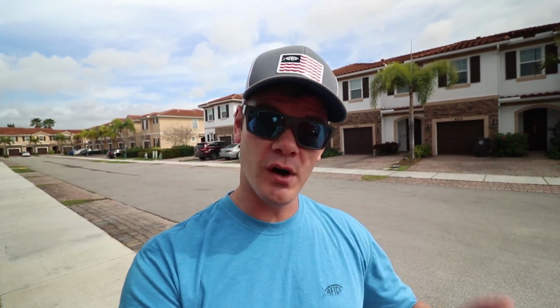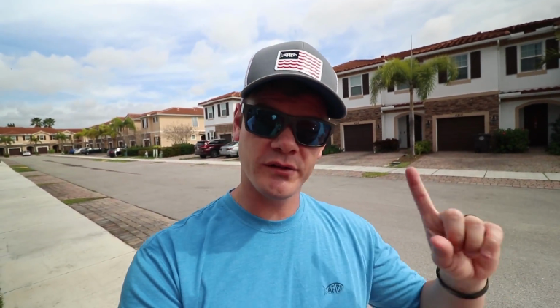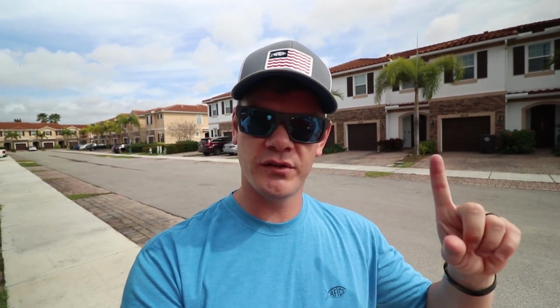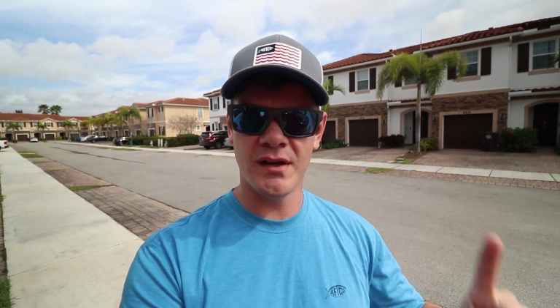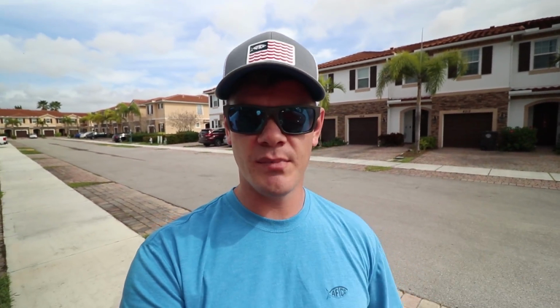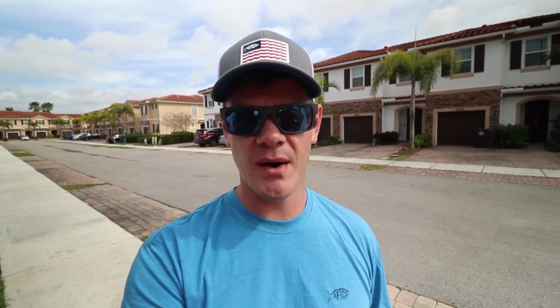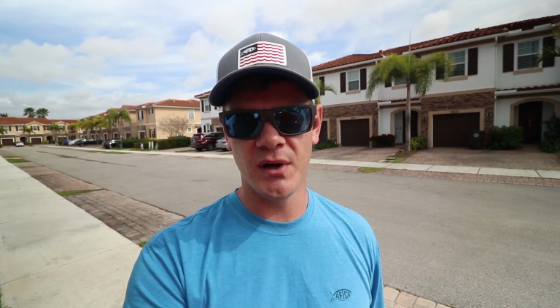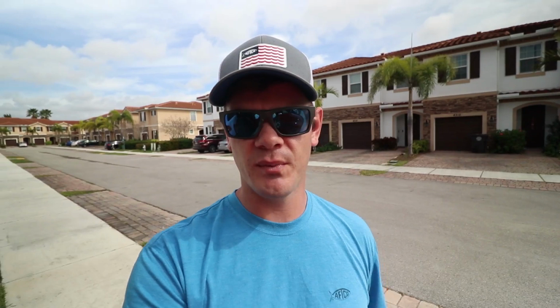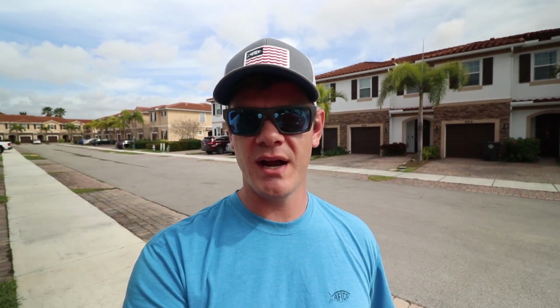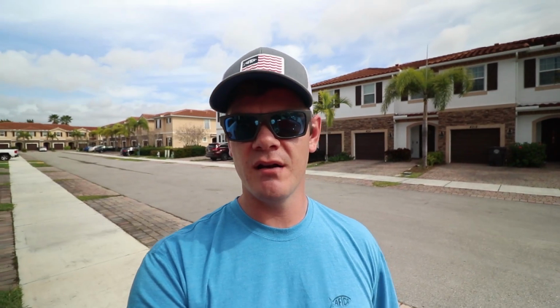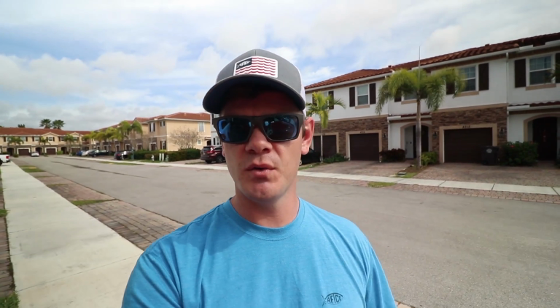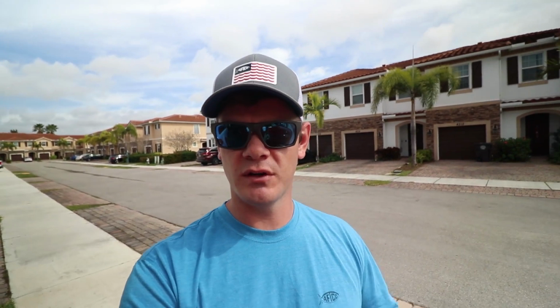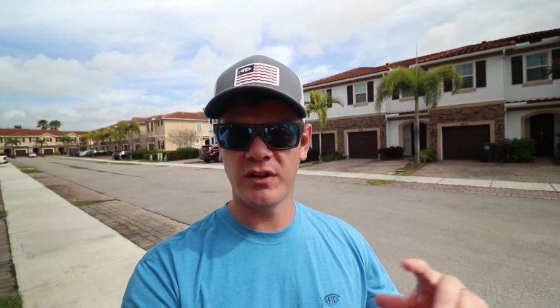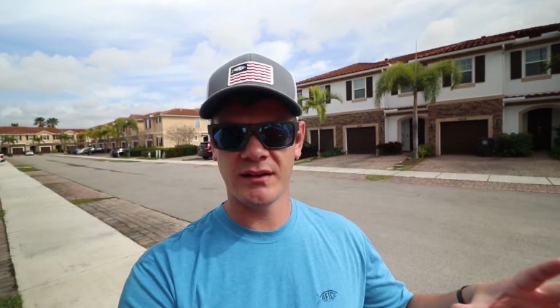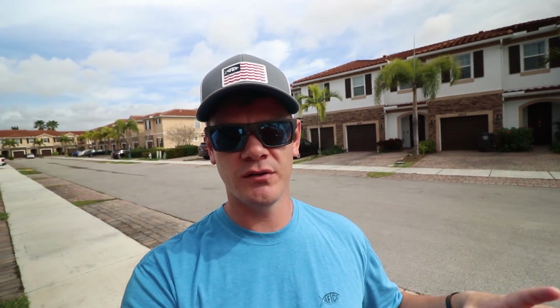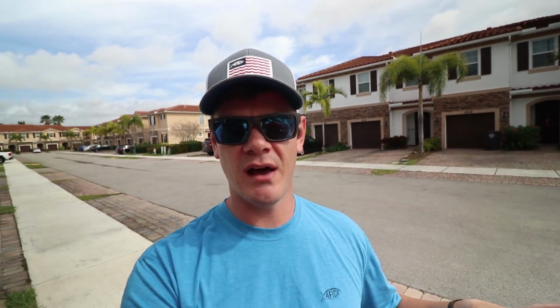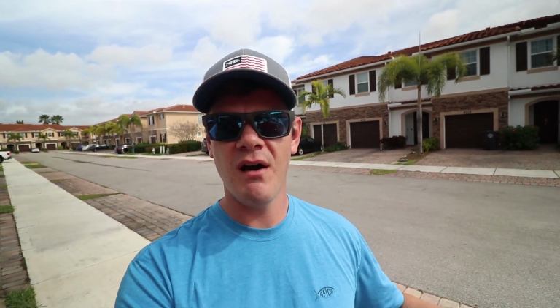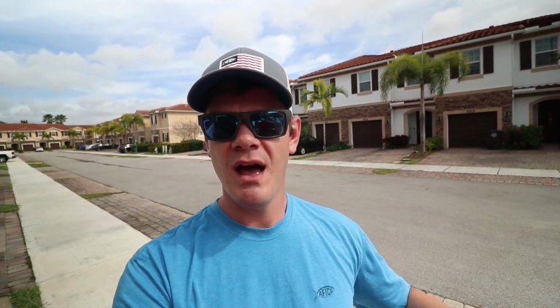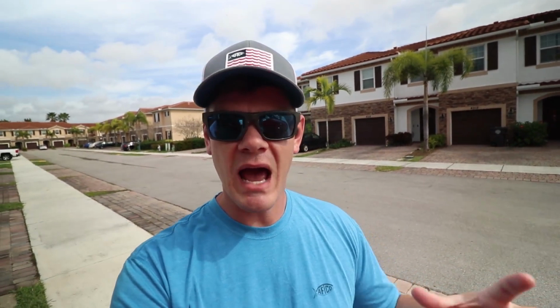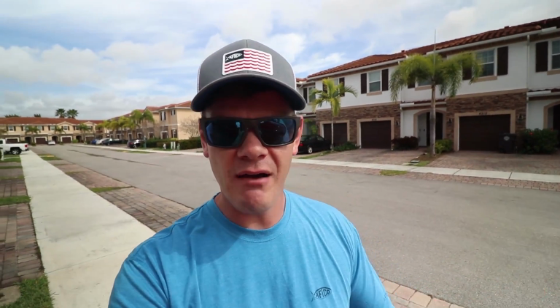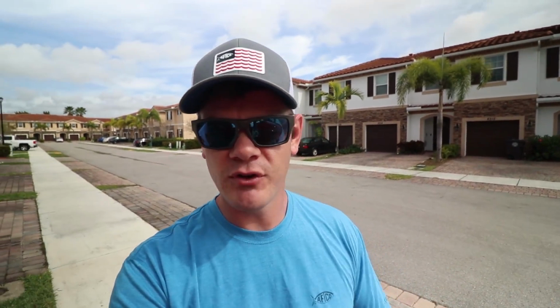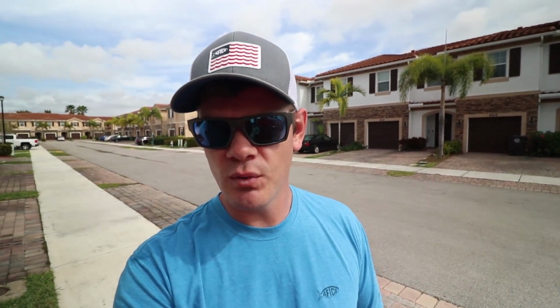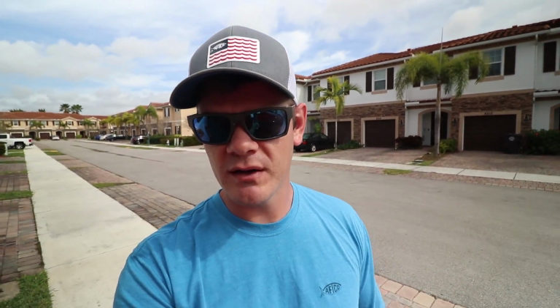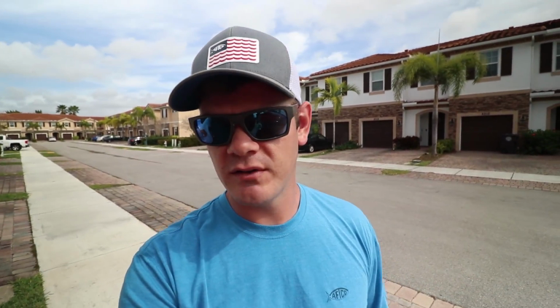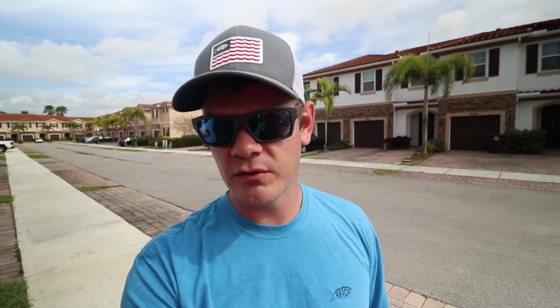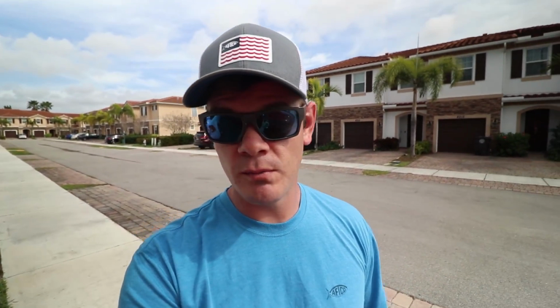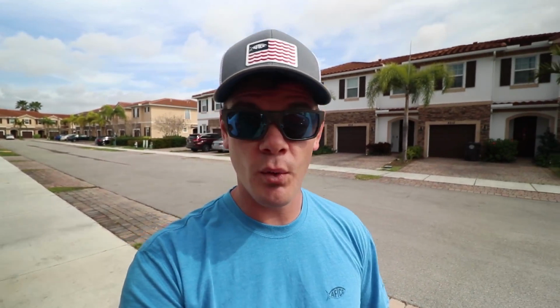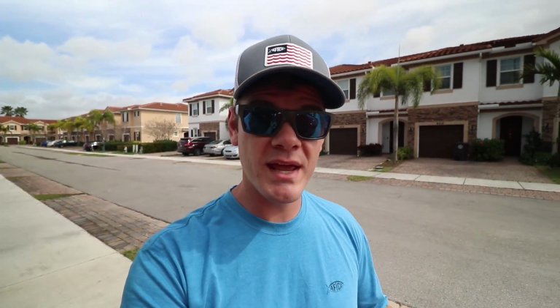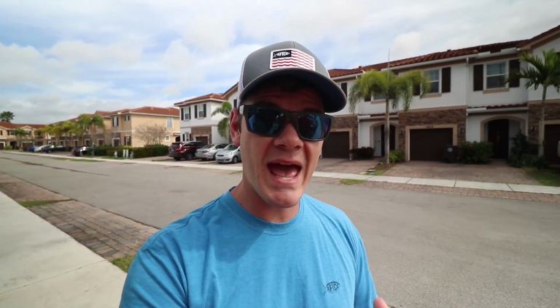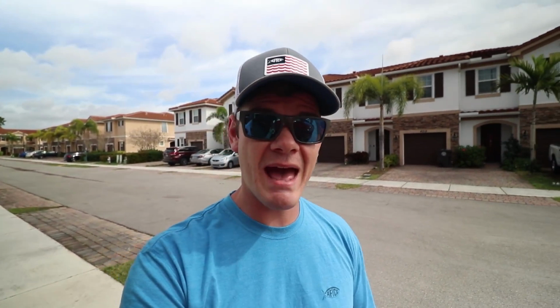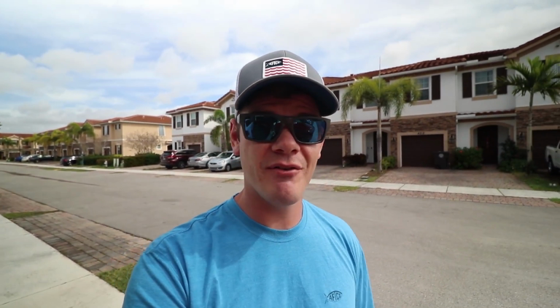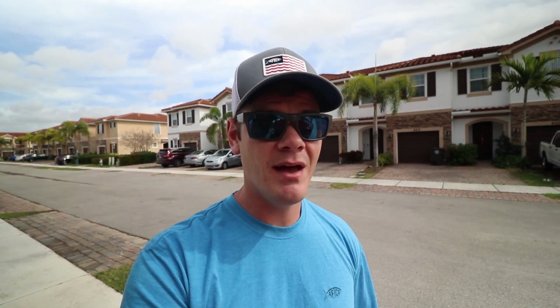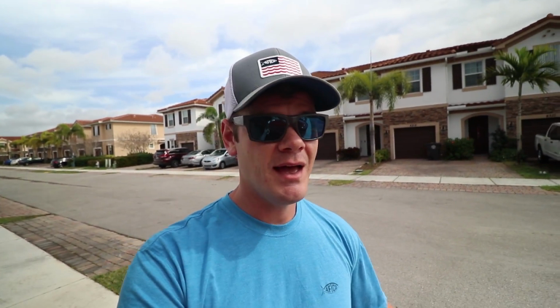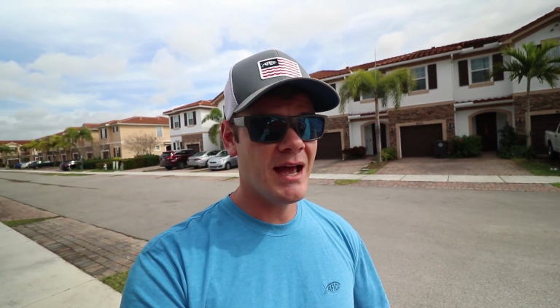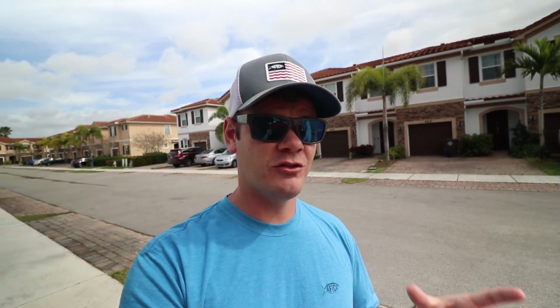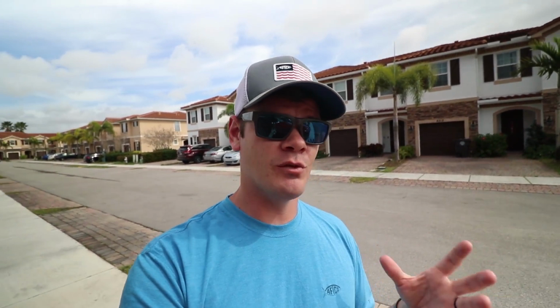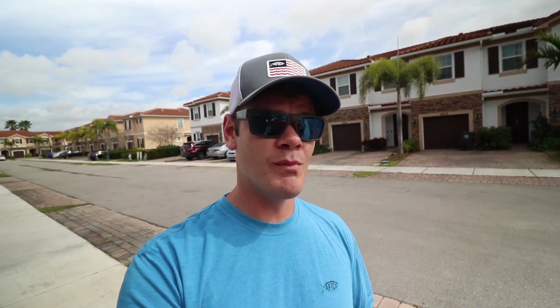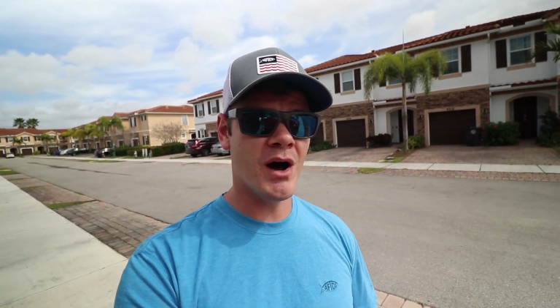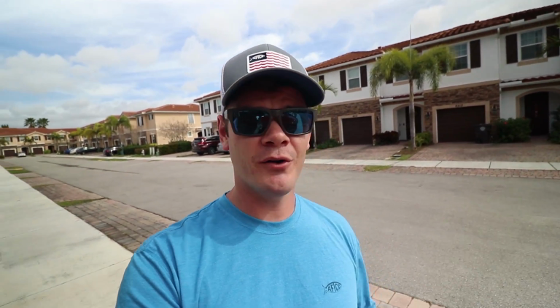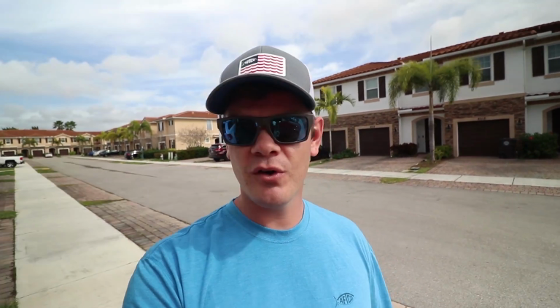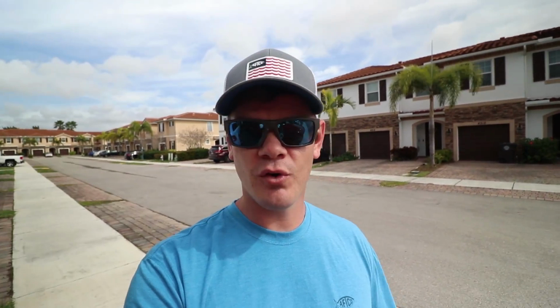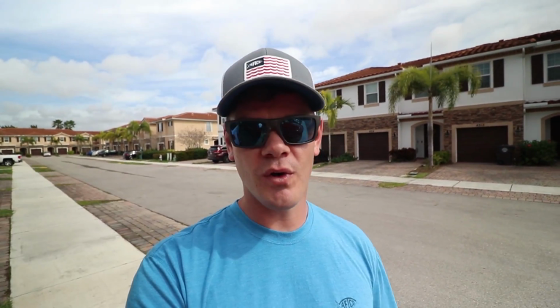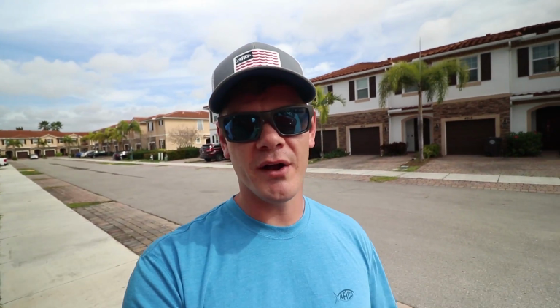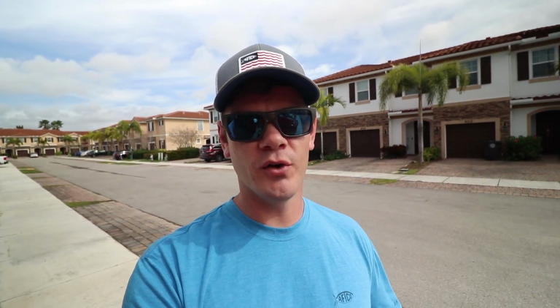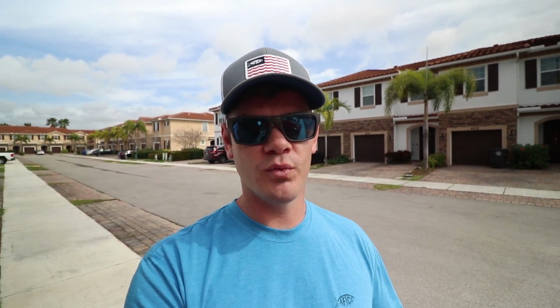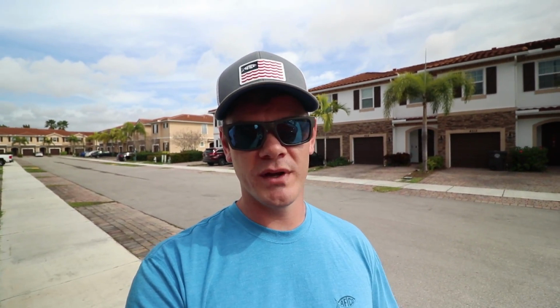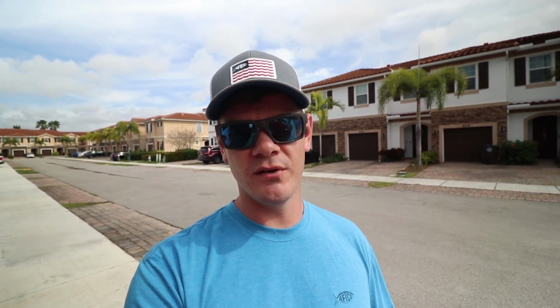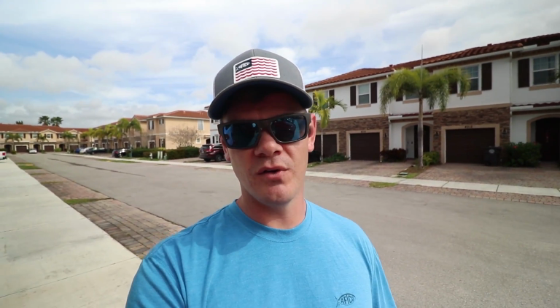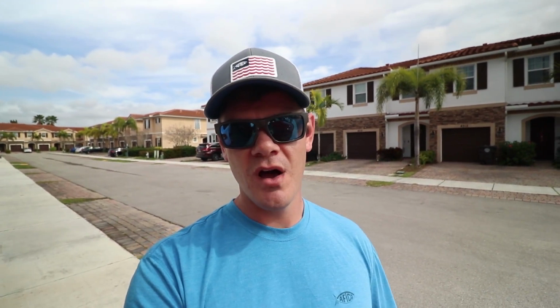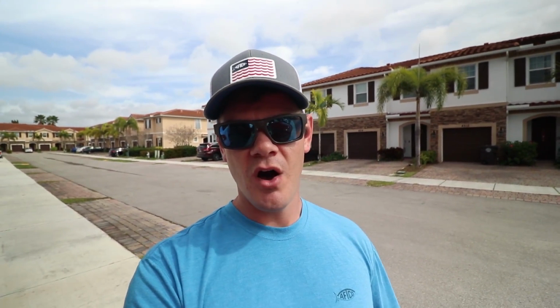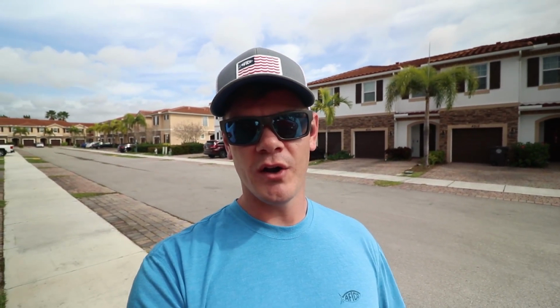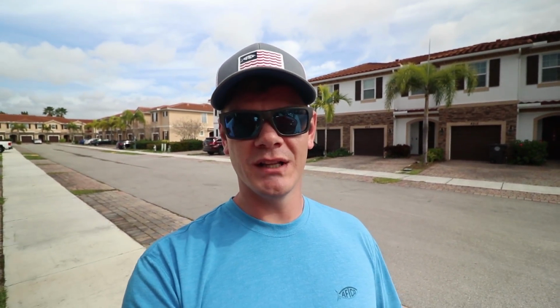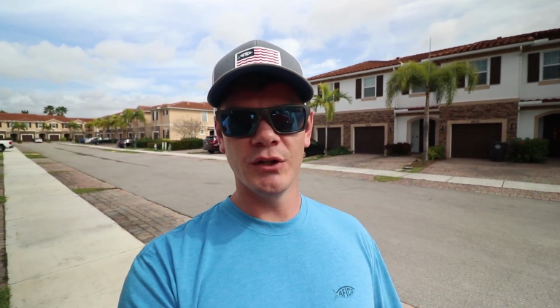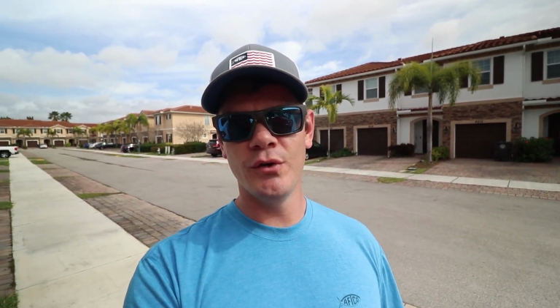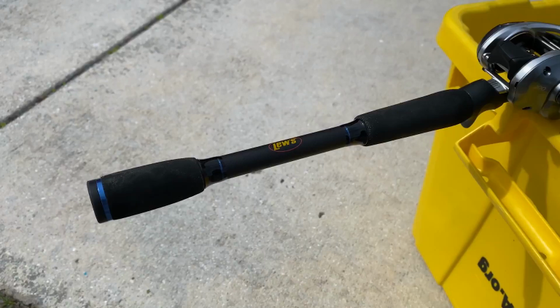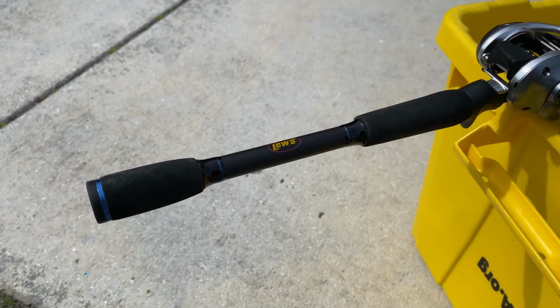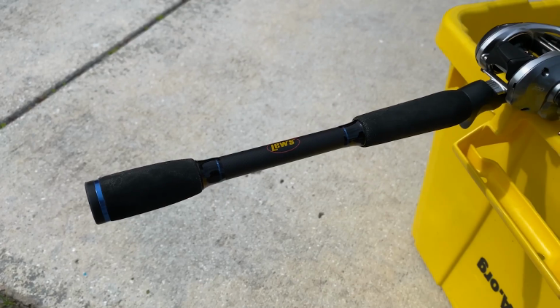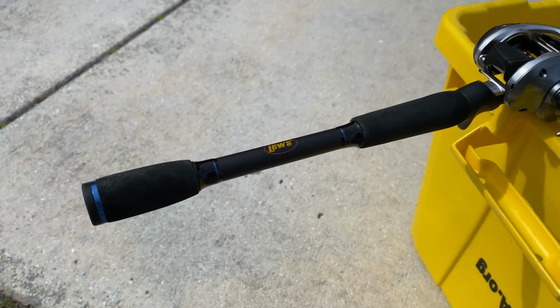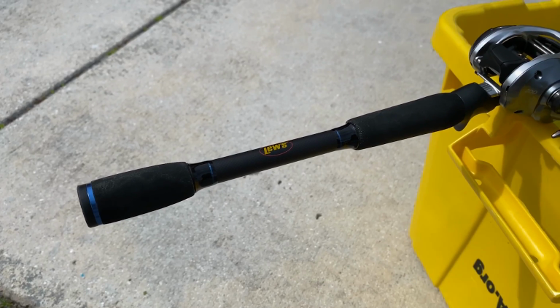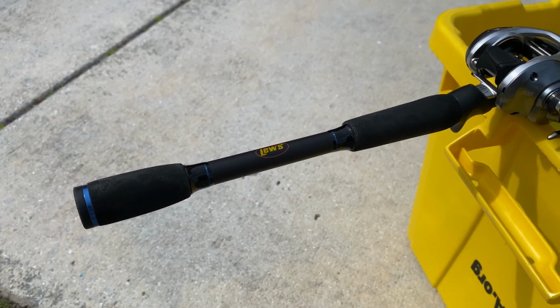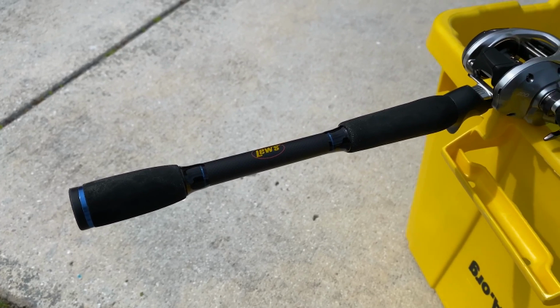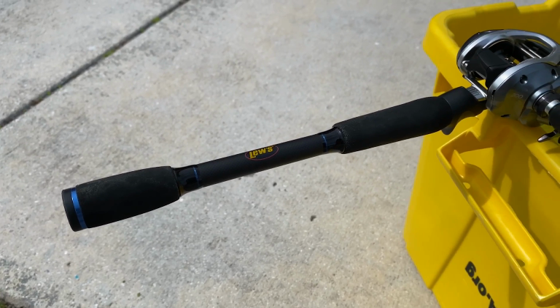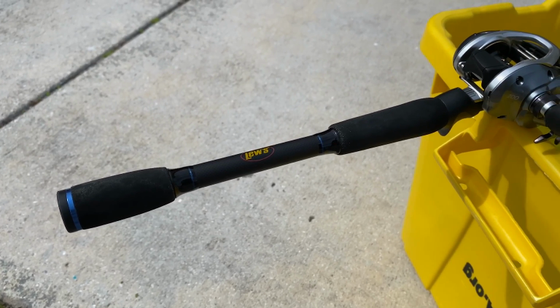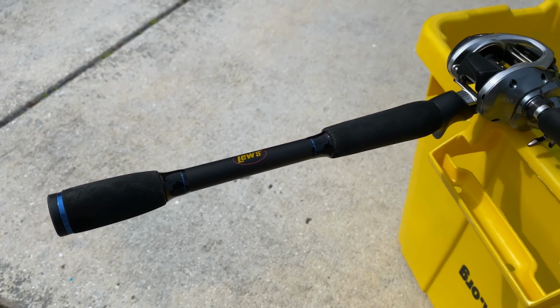You'll also see them popping up right here if you want to check those out after you watch this one. But we have a Shimano Corrado reel on a Luz American Hero rod.